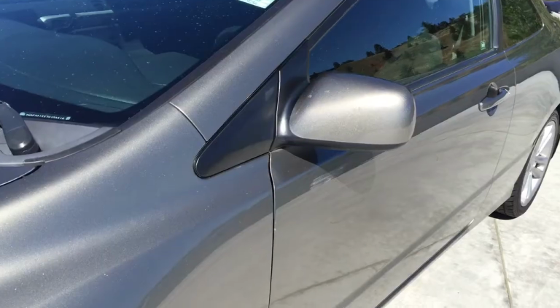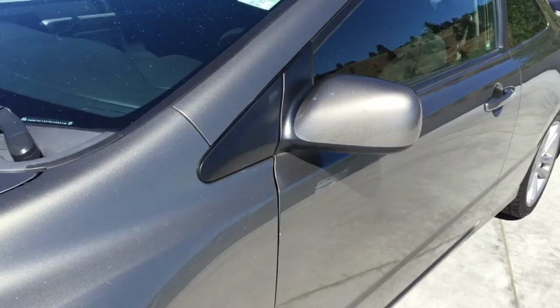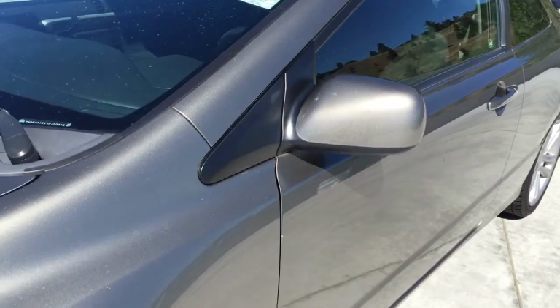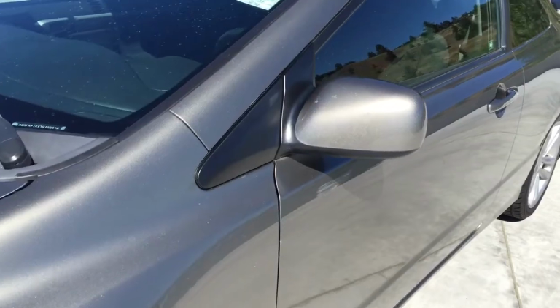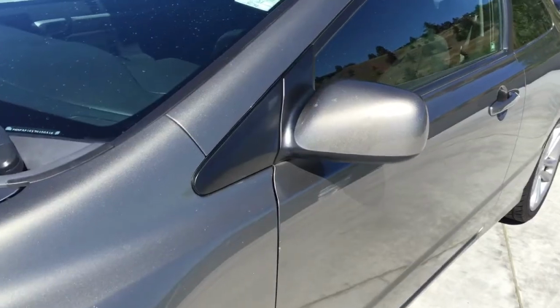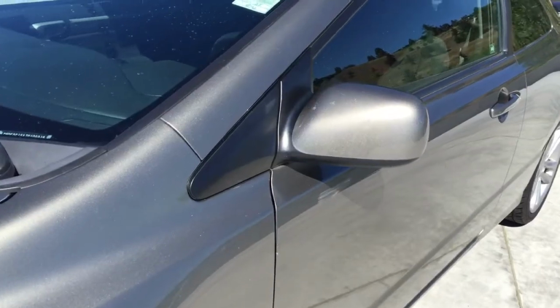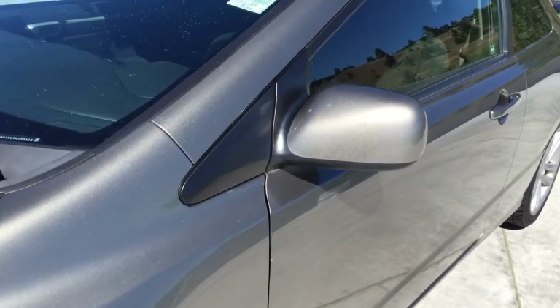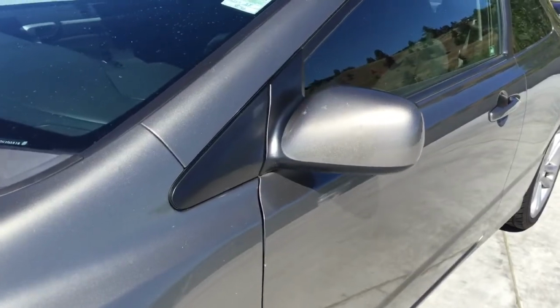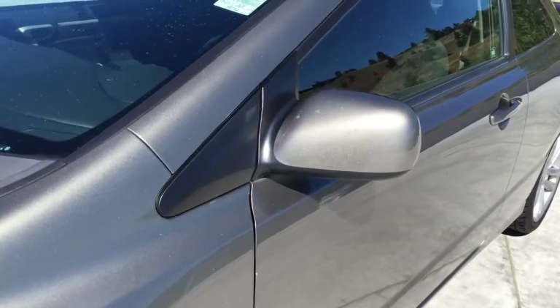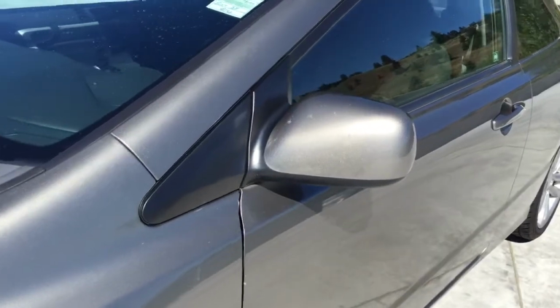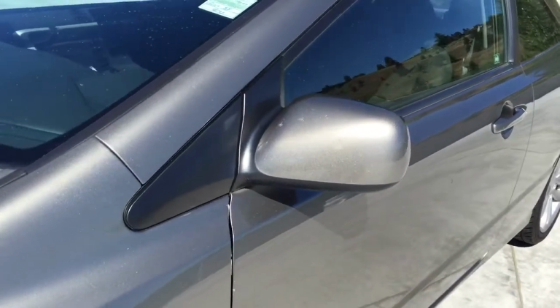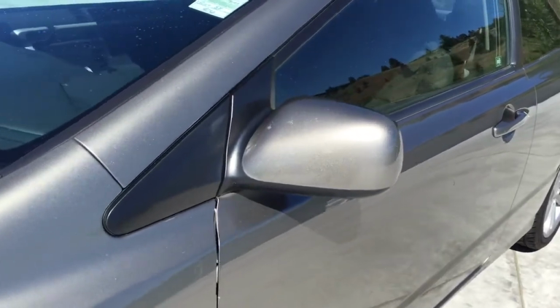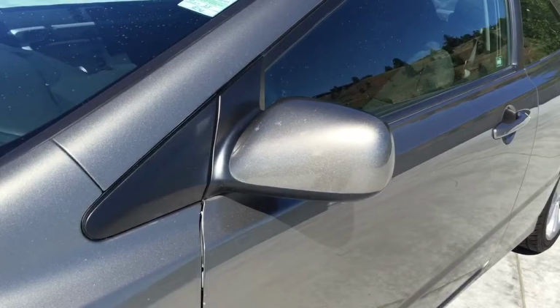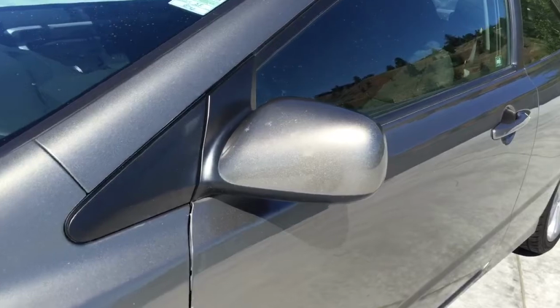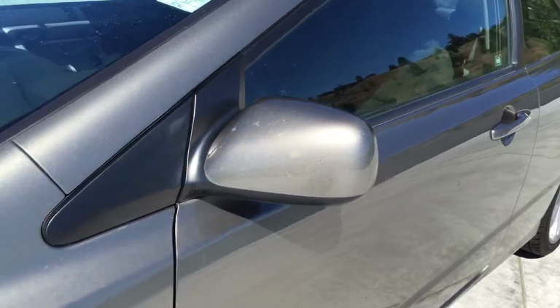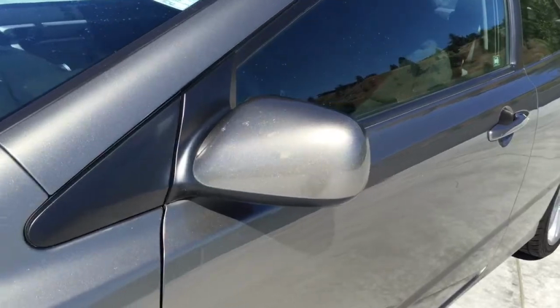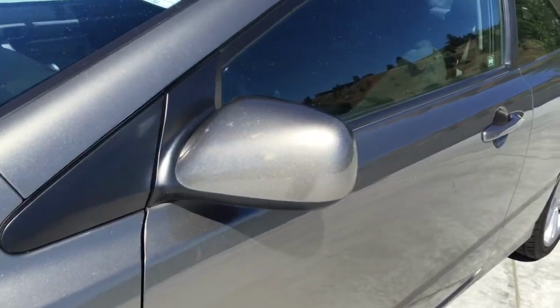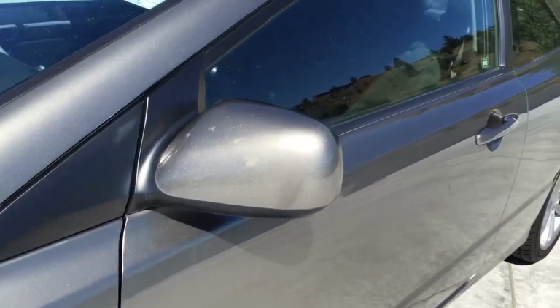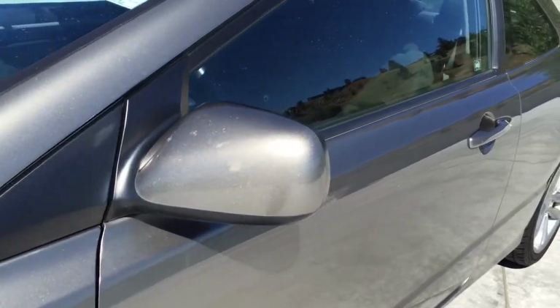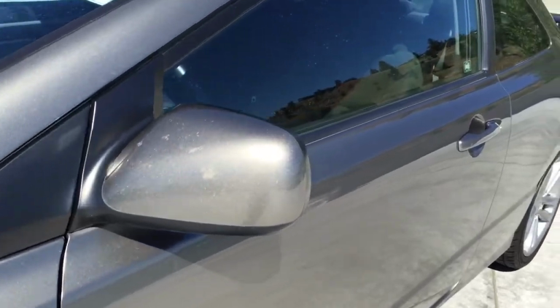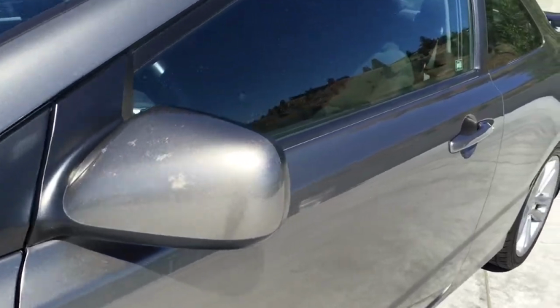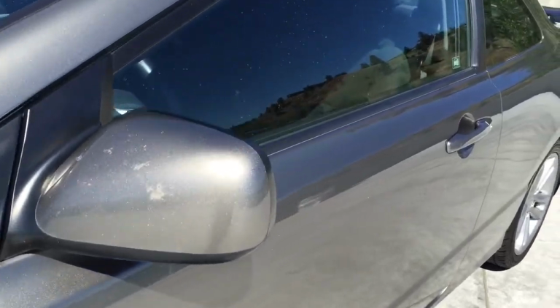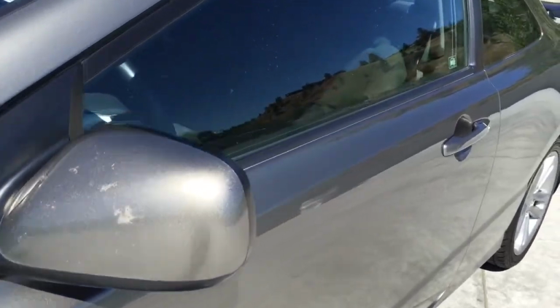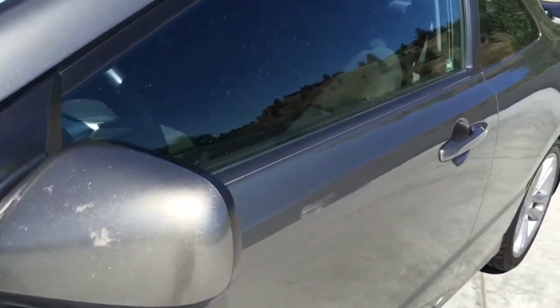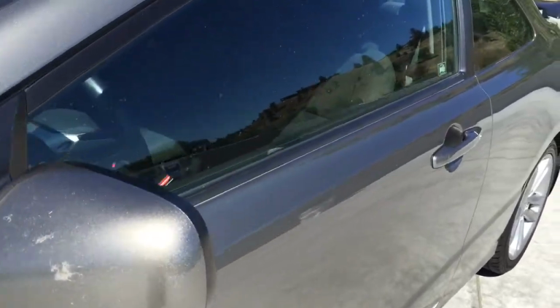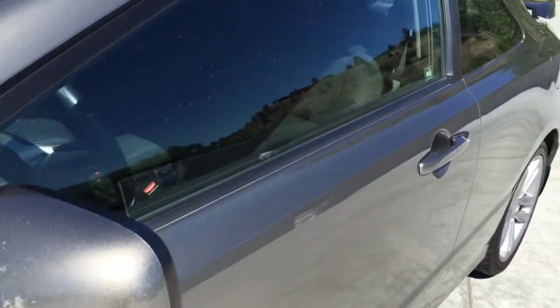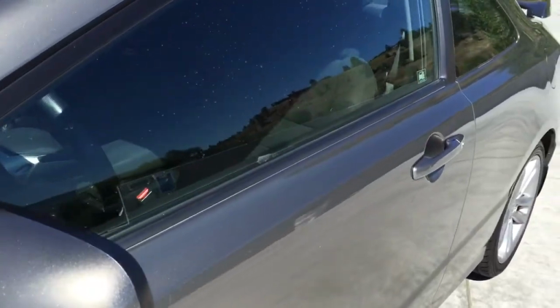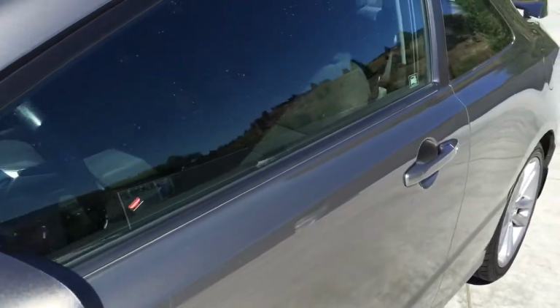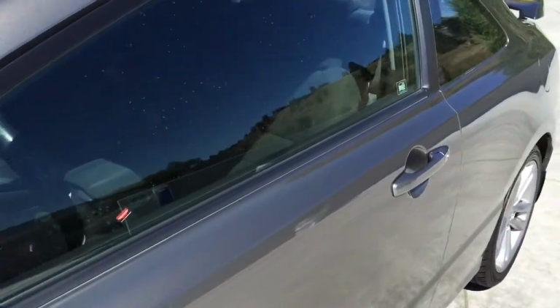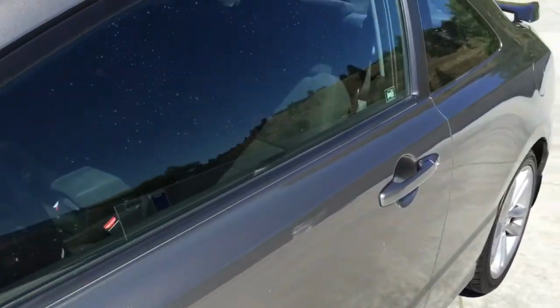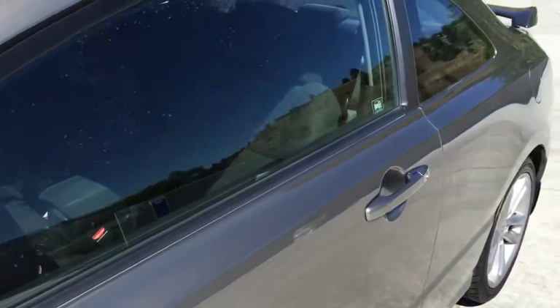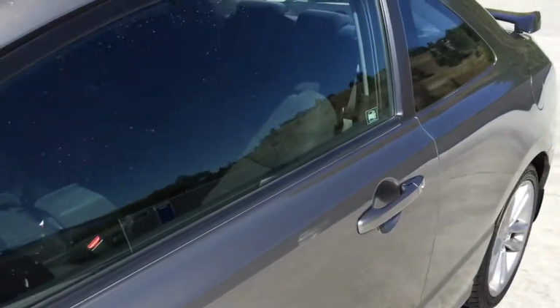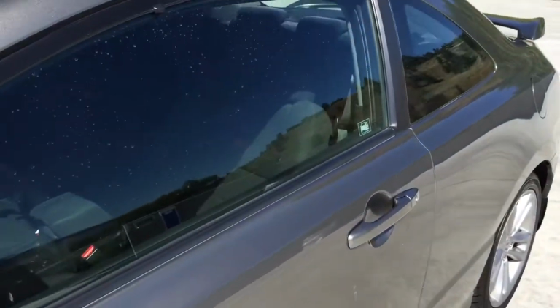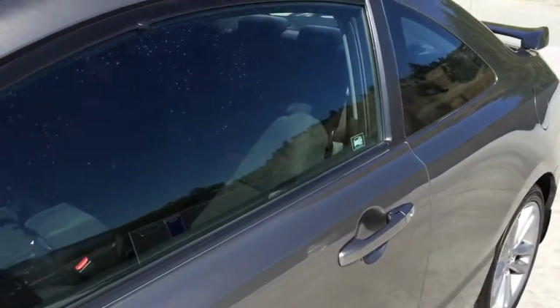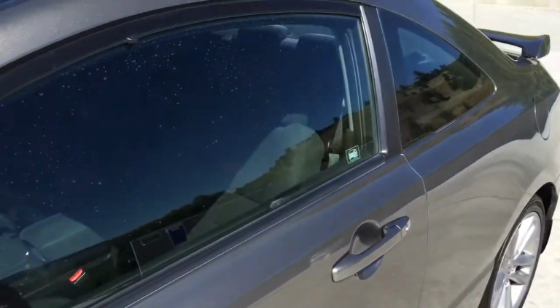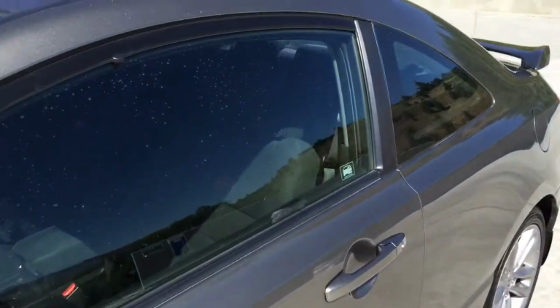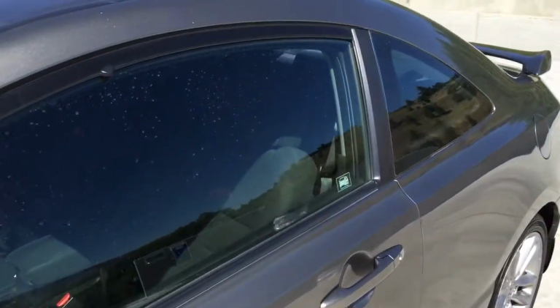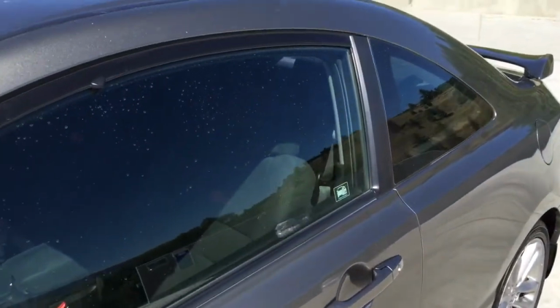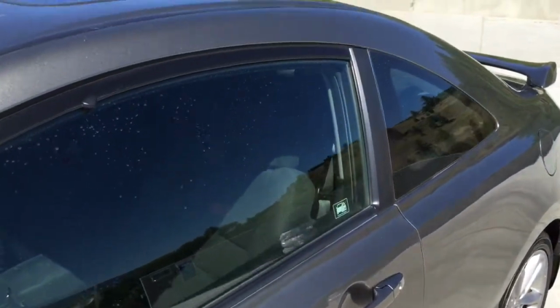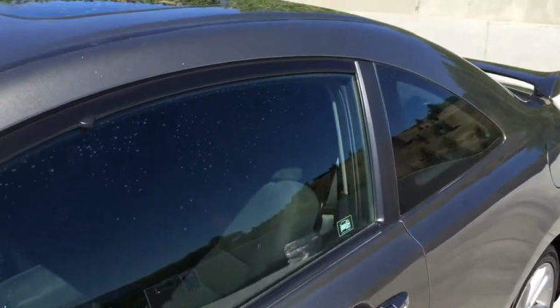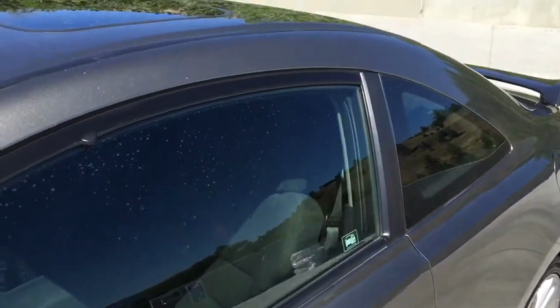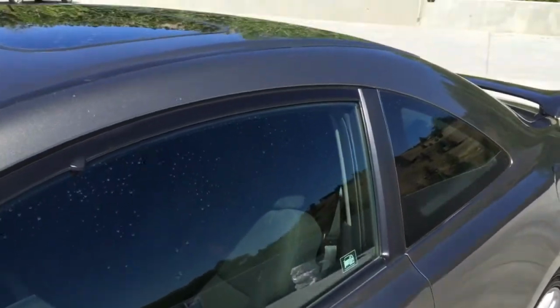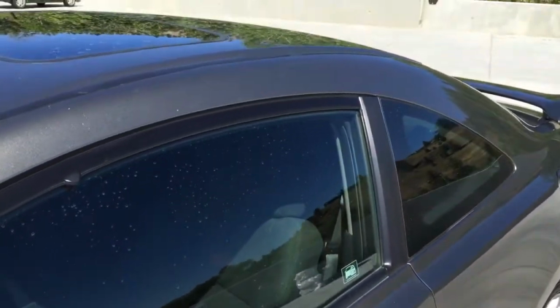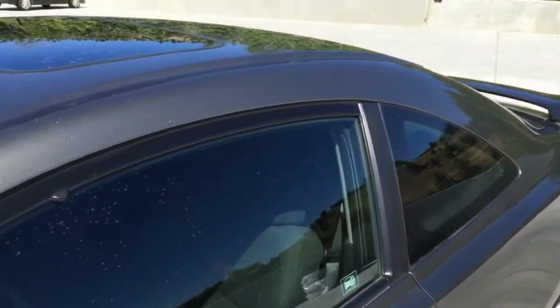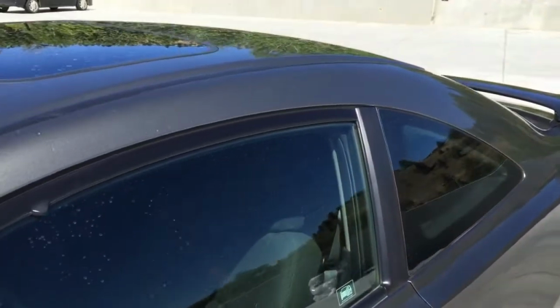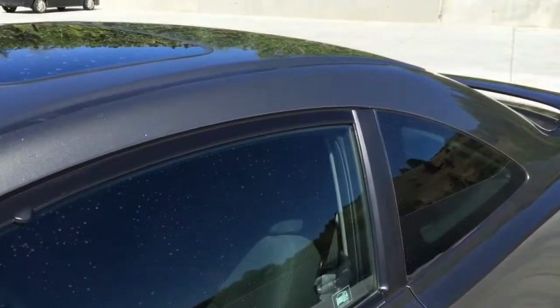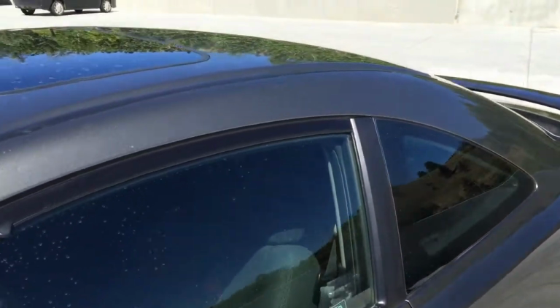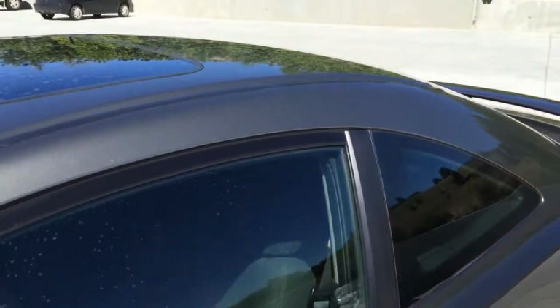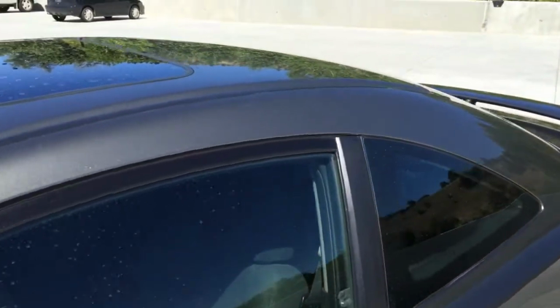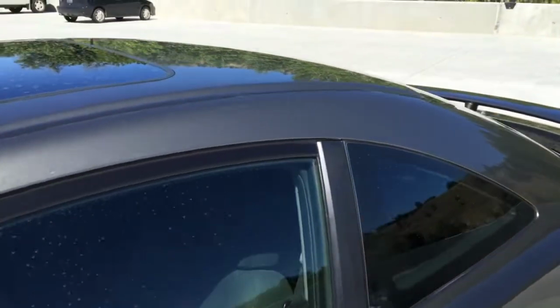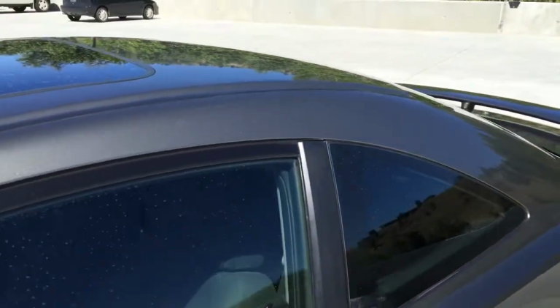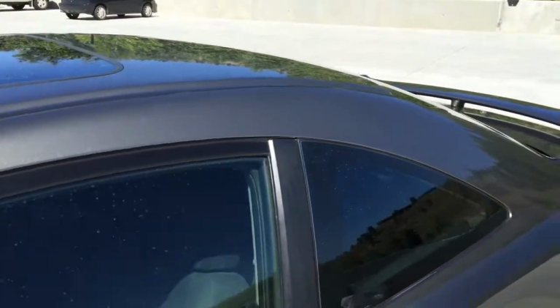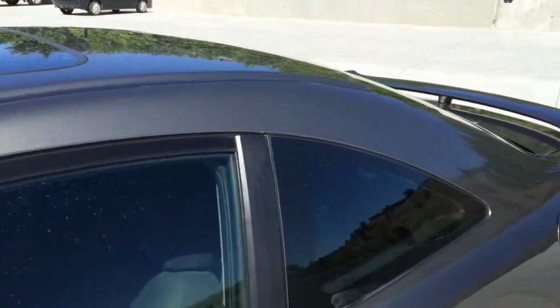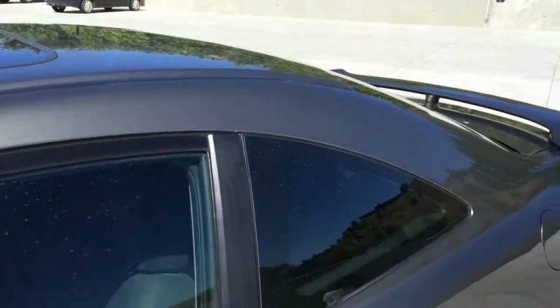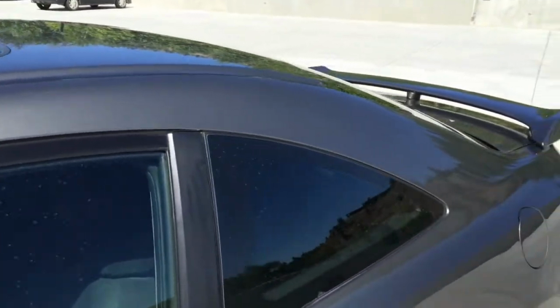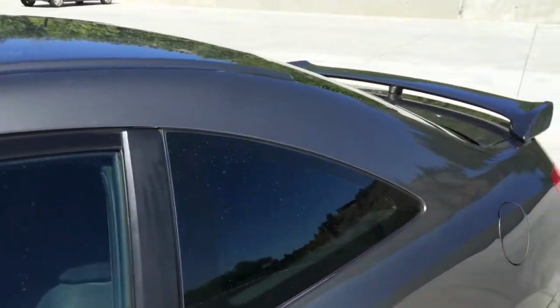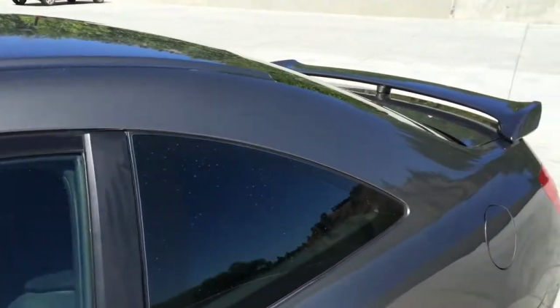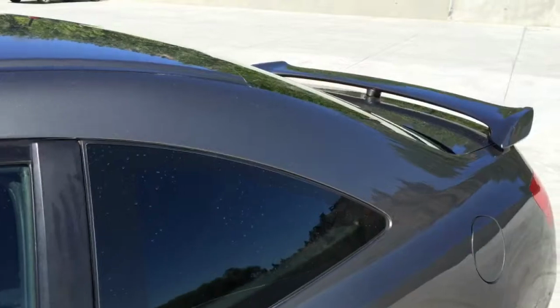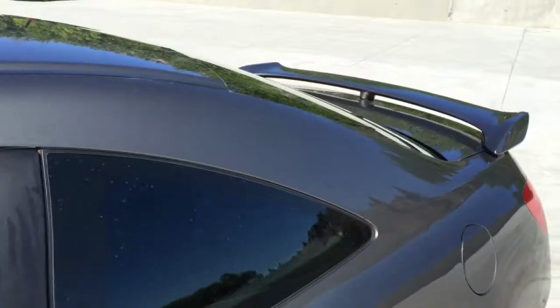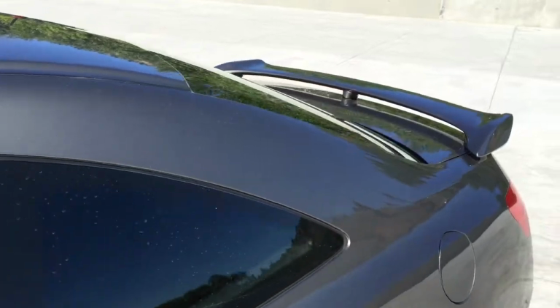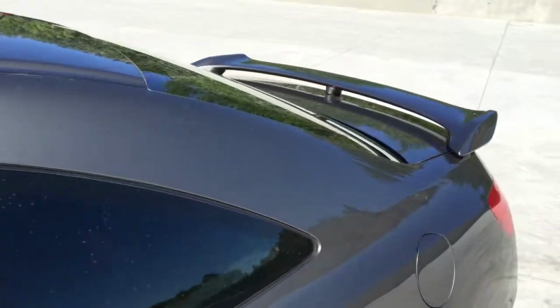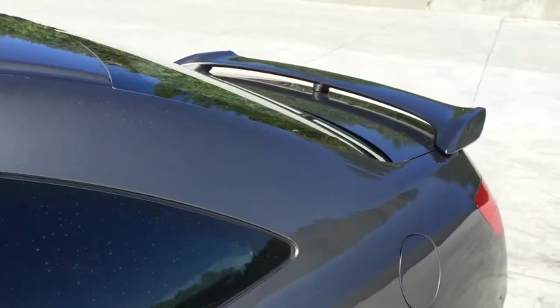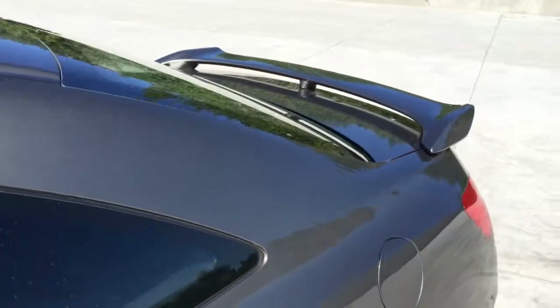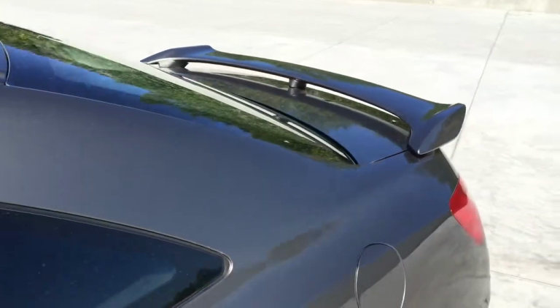Body-colored side mirrors which are heated. Remote keyless entry. A rear deck lid spoiler.